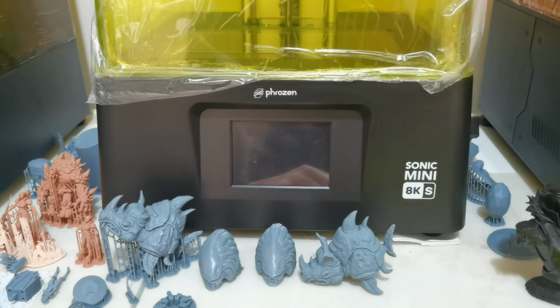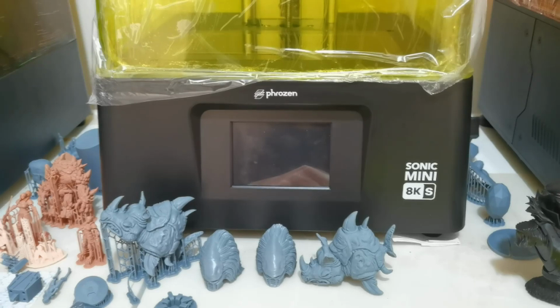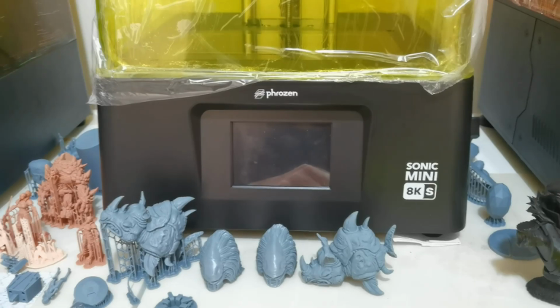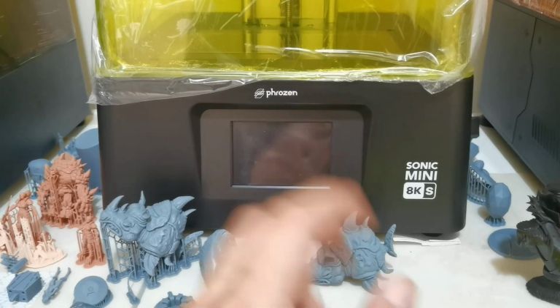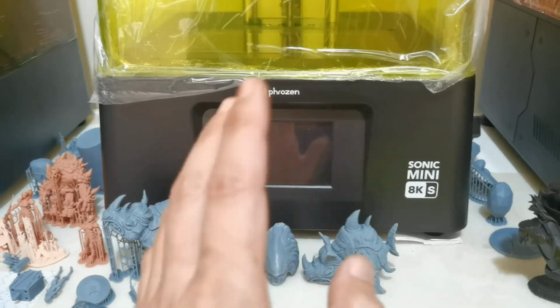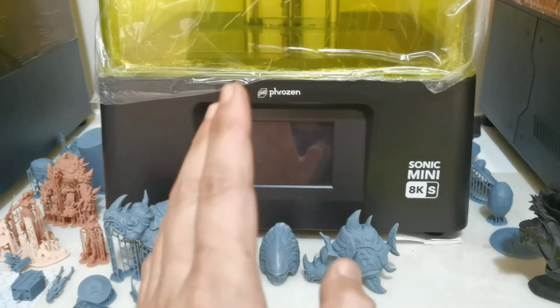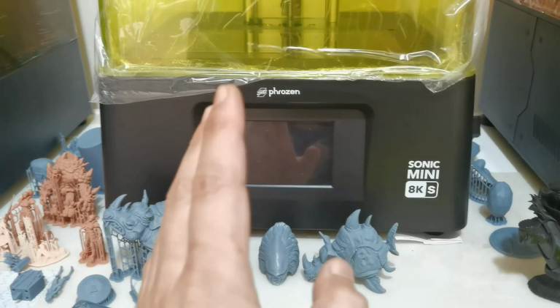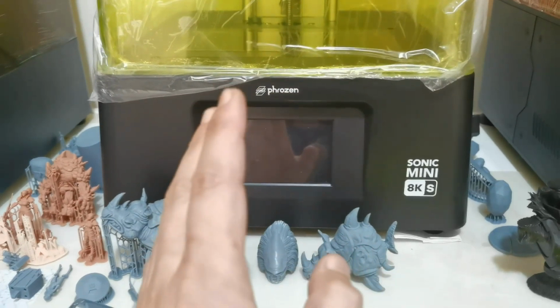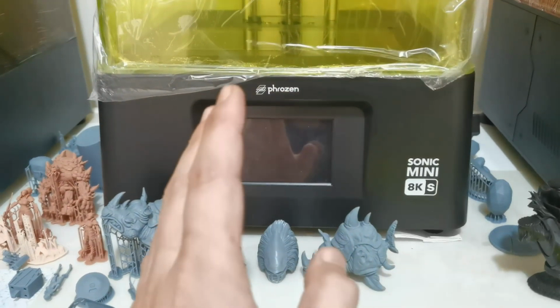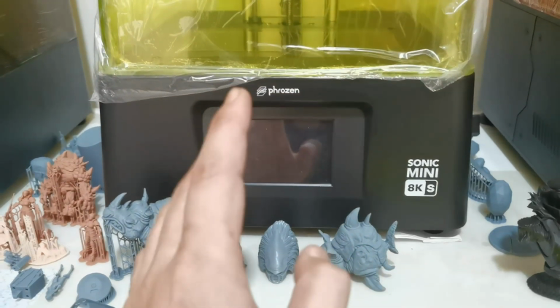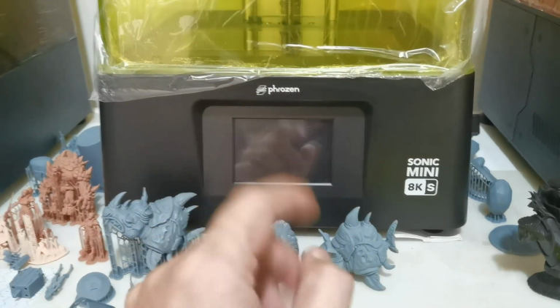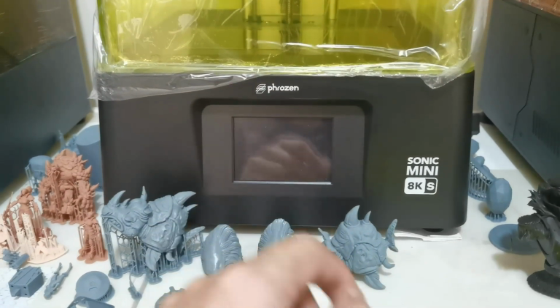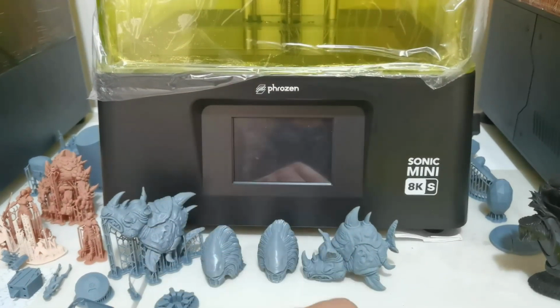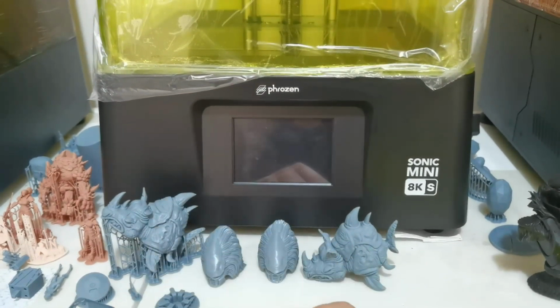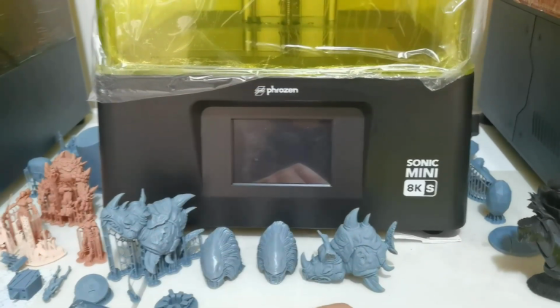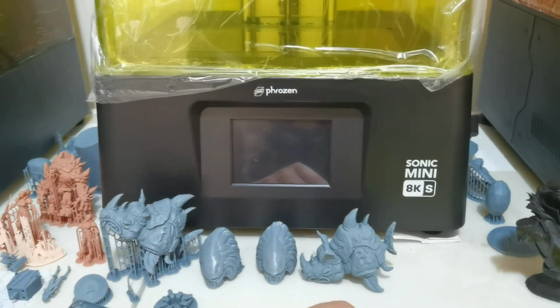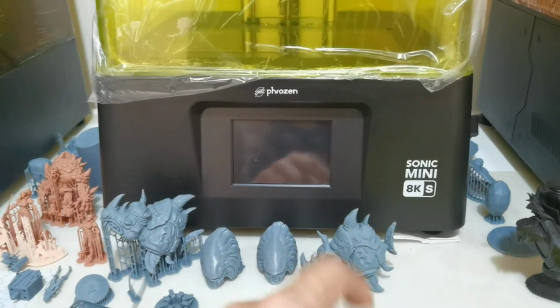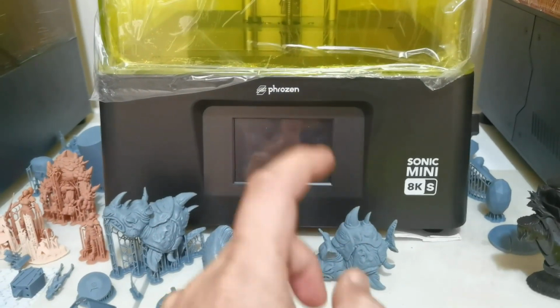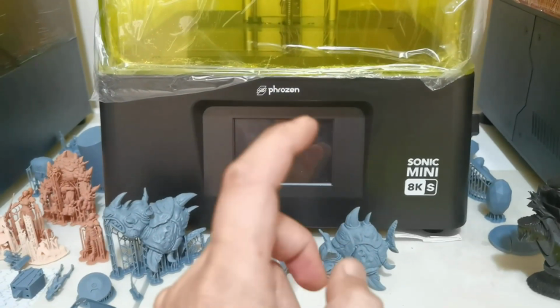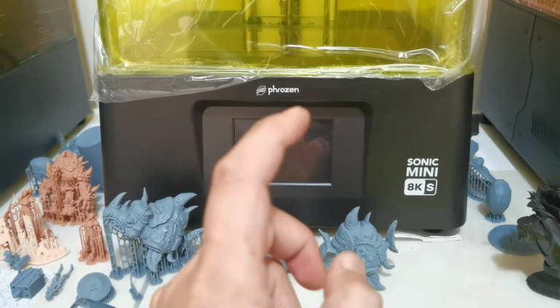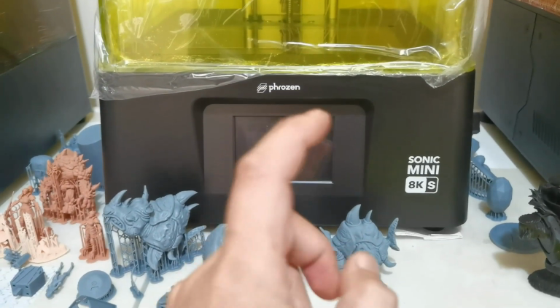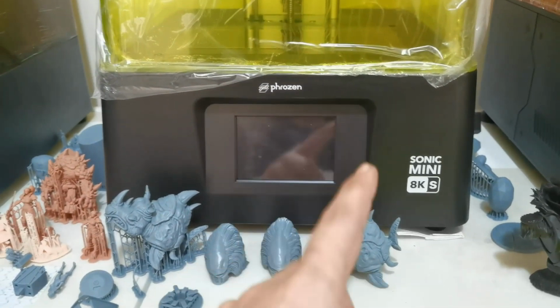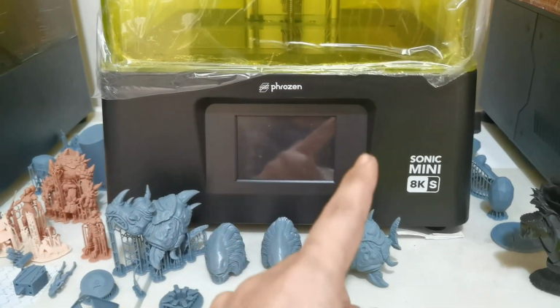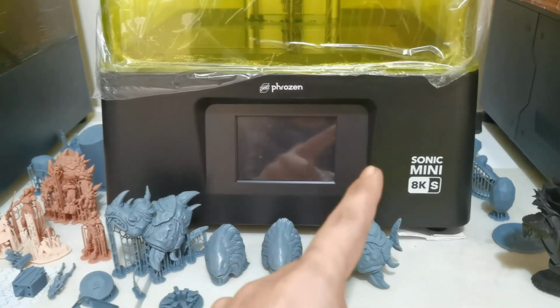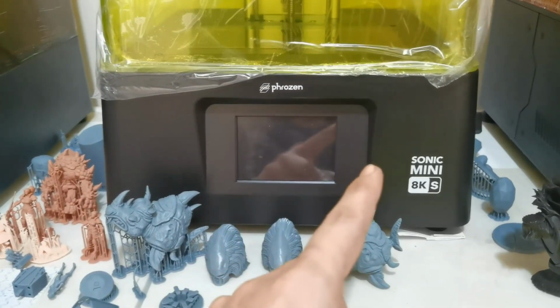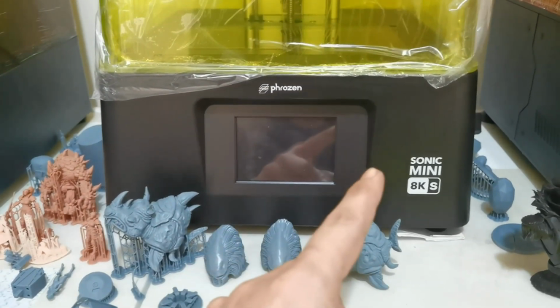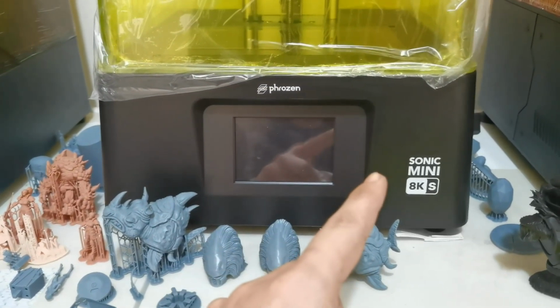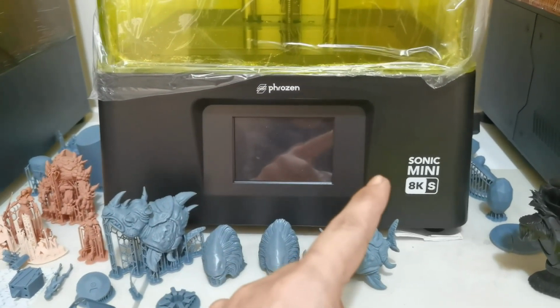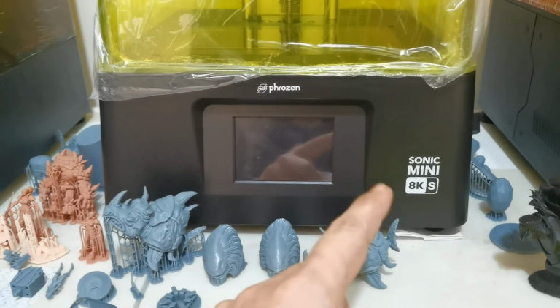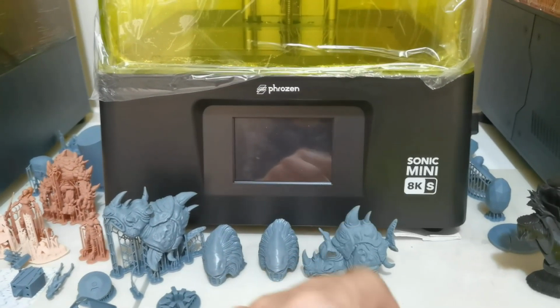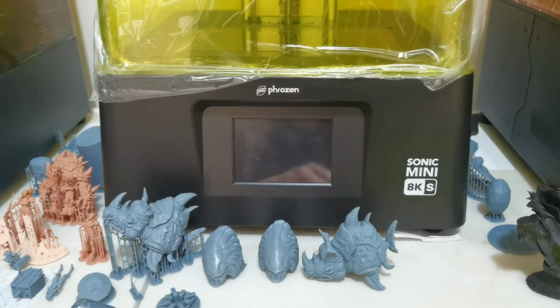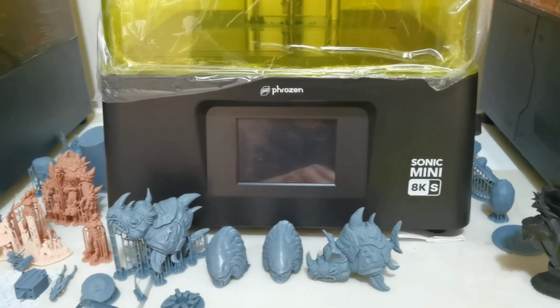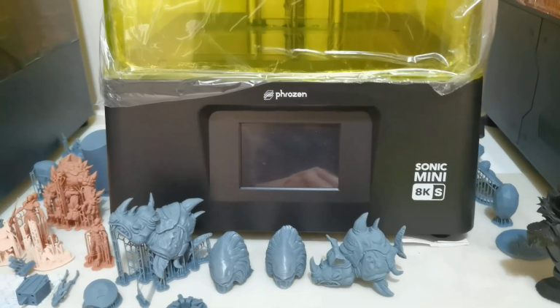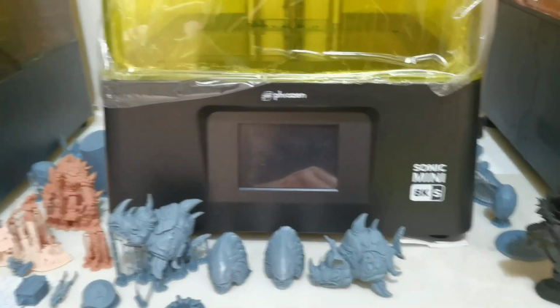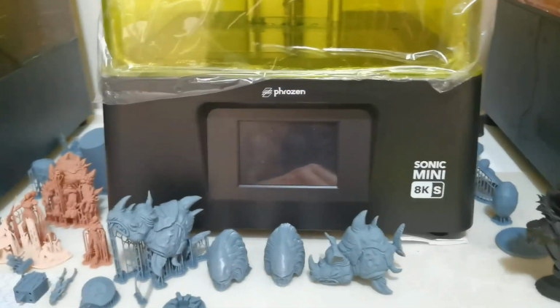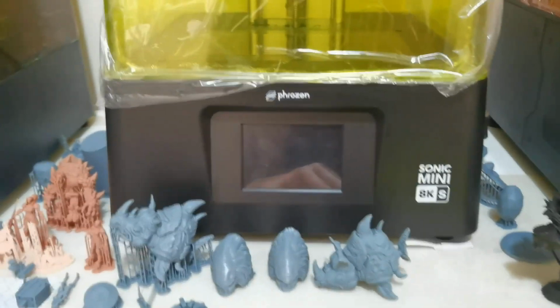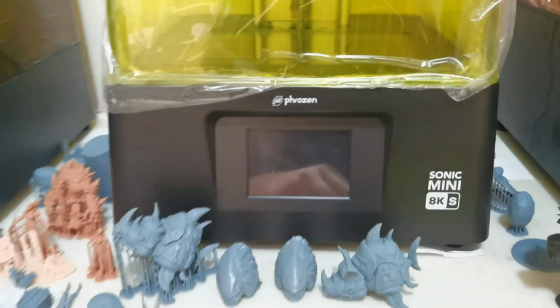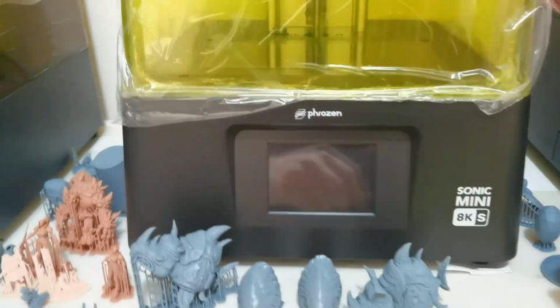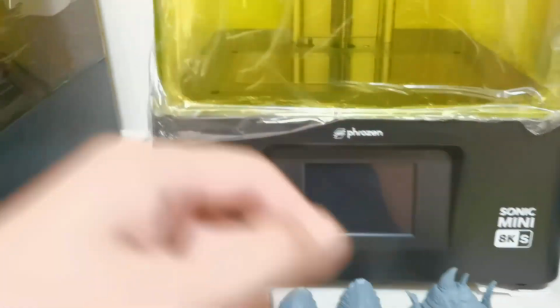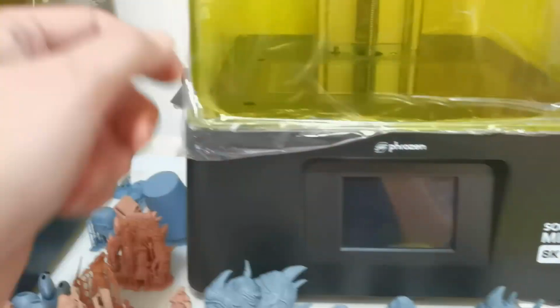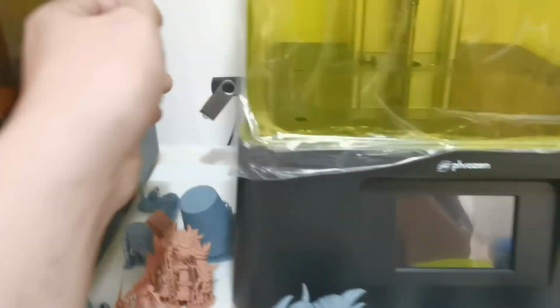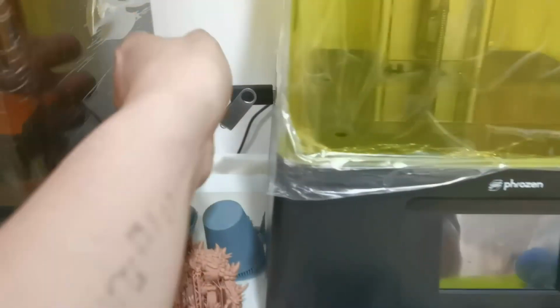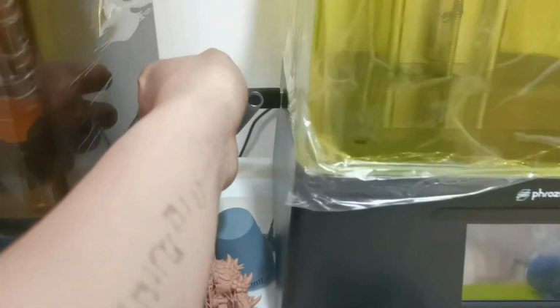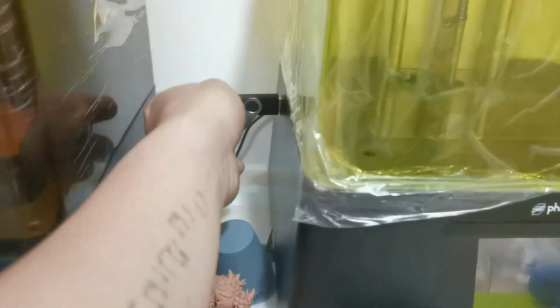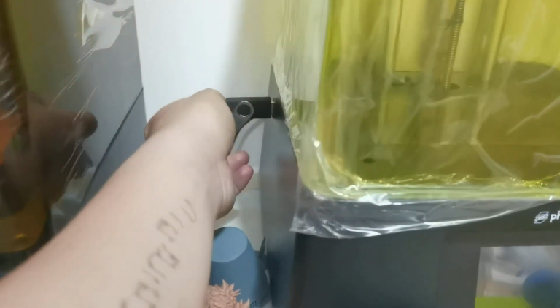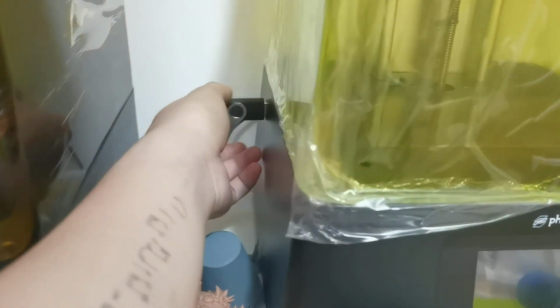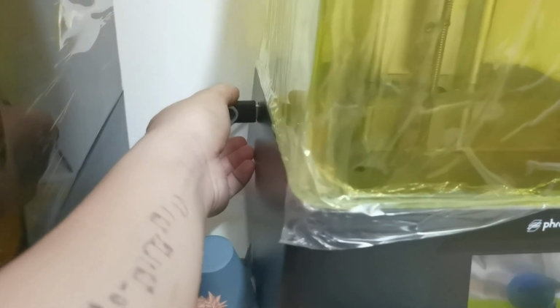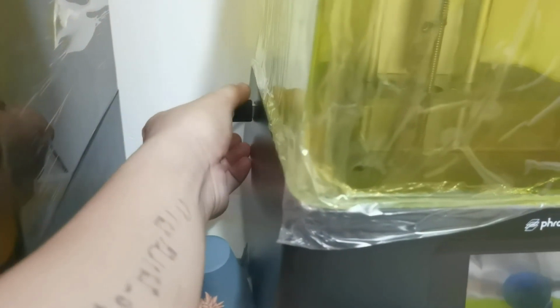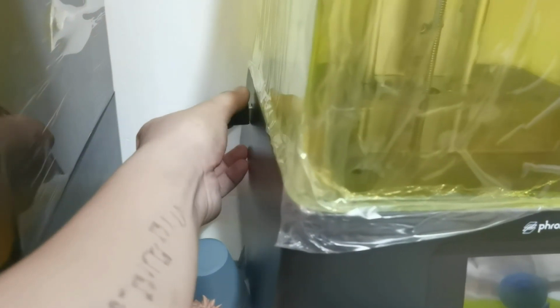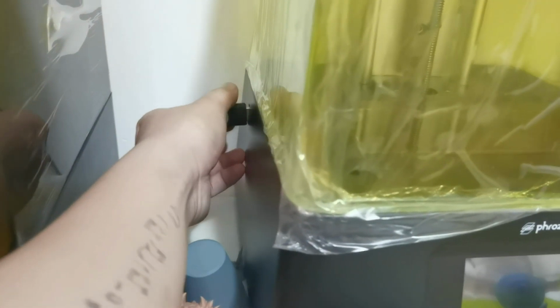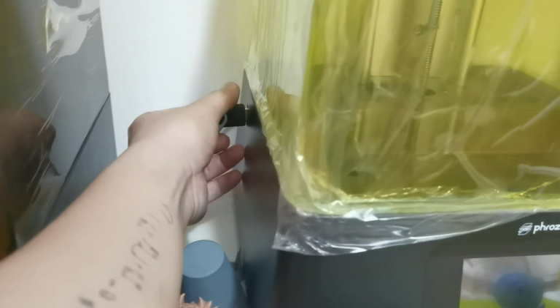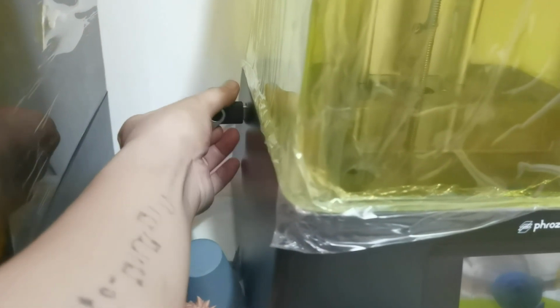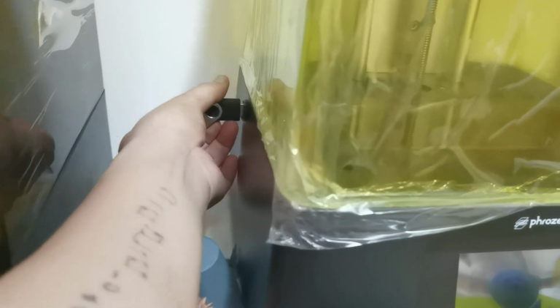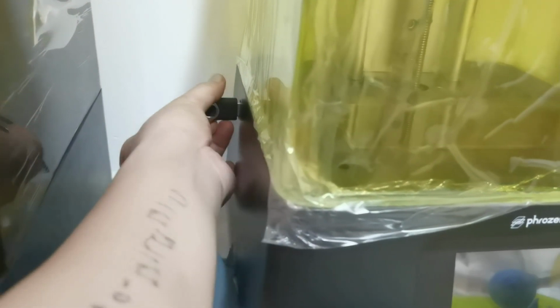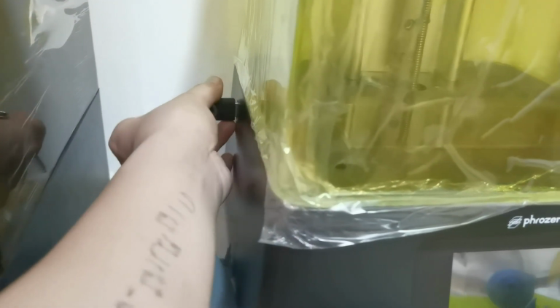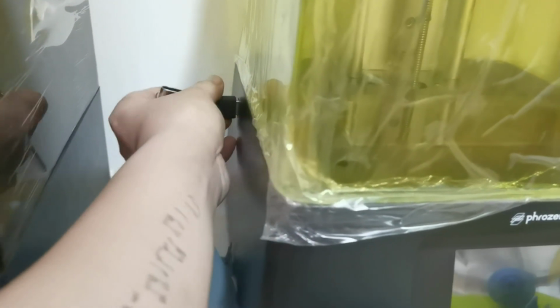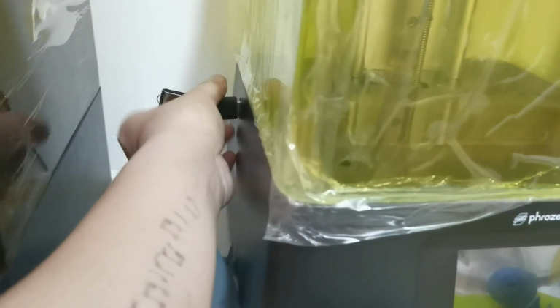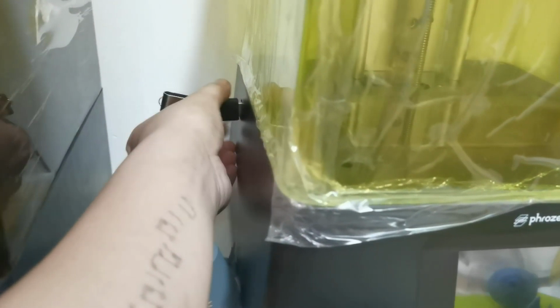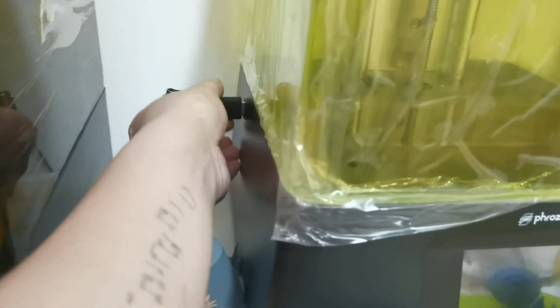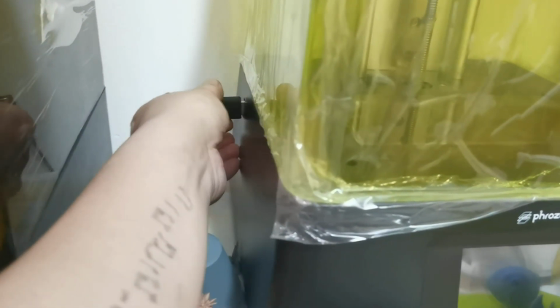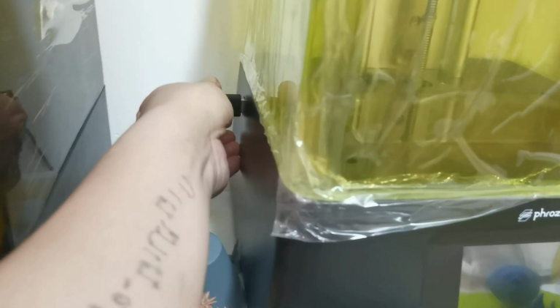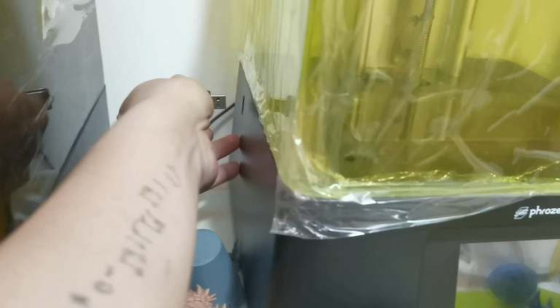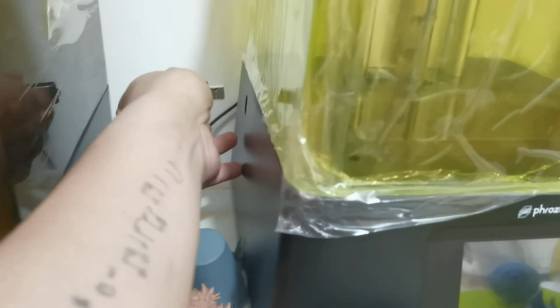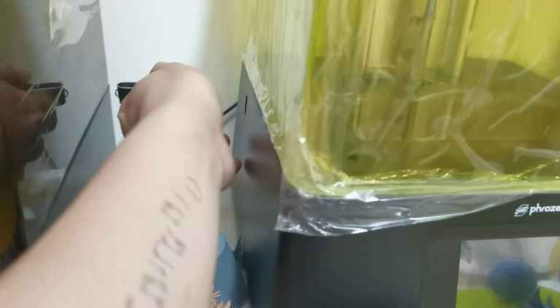Hello everyone, I'm Dennis Wang. Let's update the Mini 8Ks firmware and see if it fixes the one-second exposure issue.